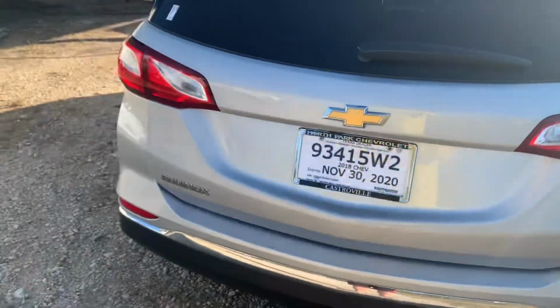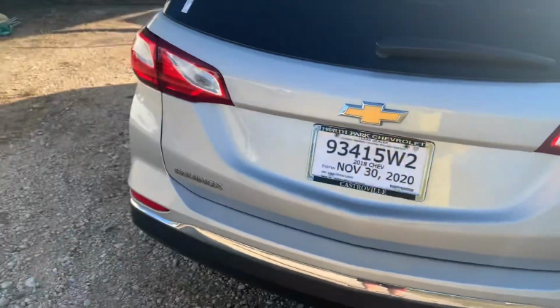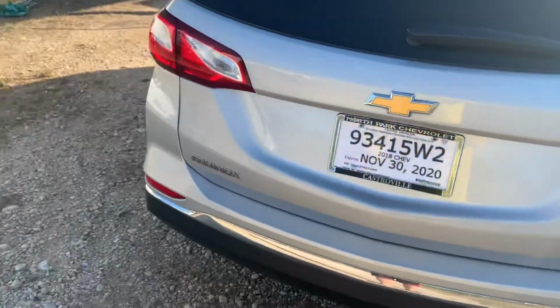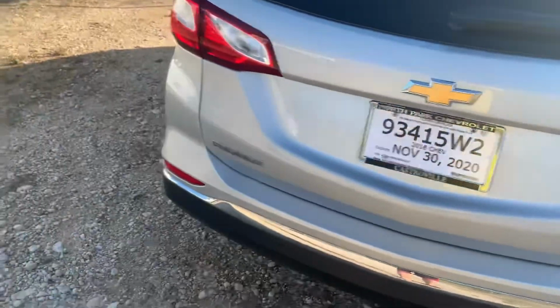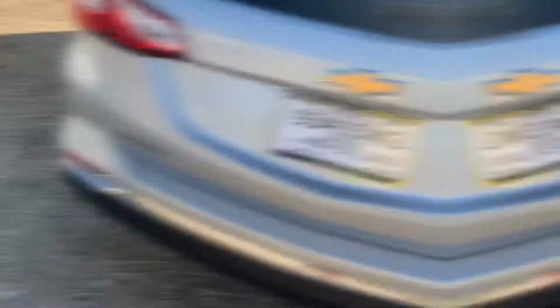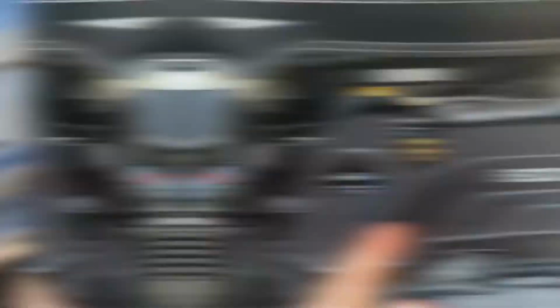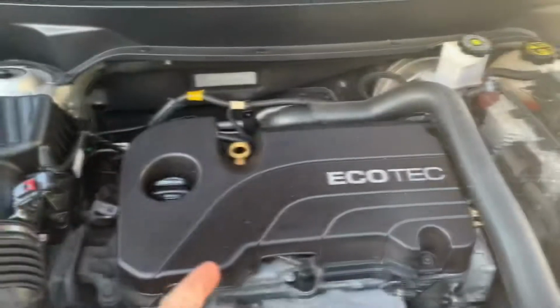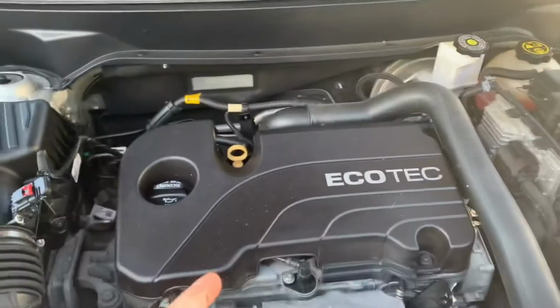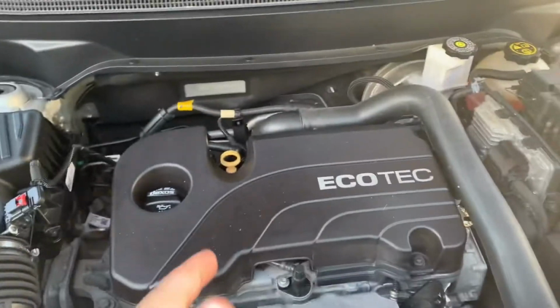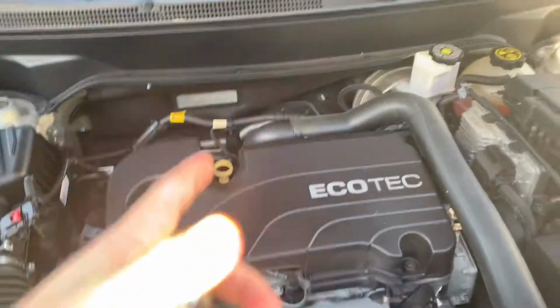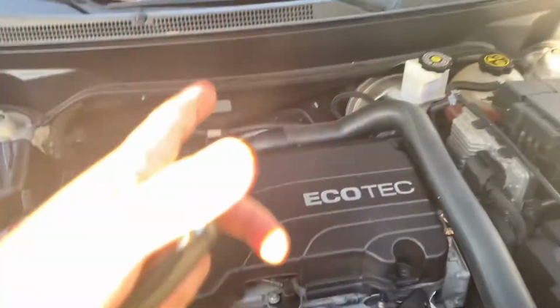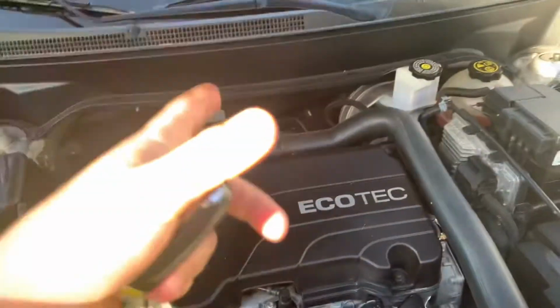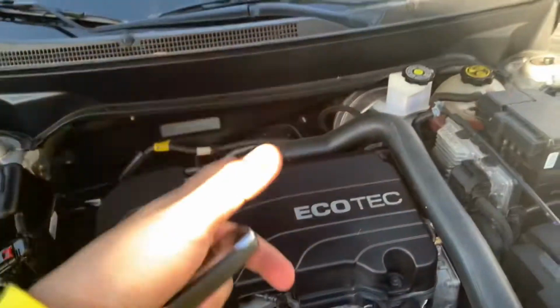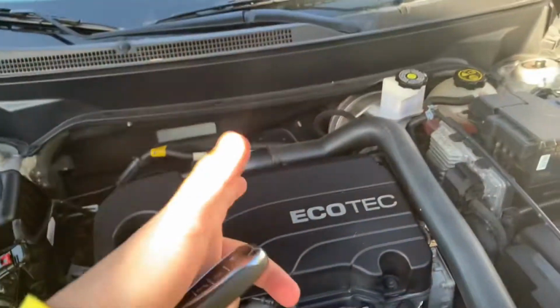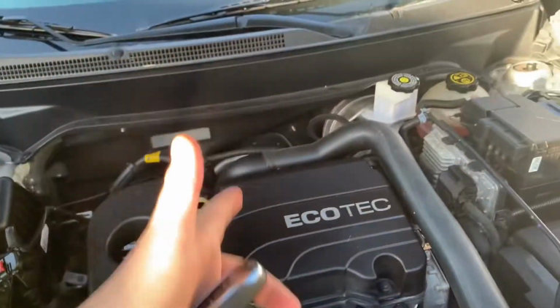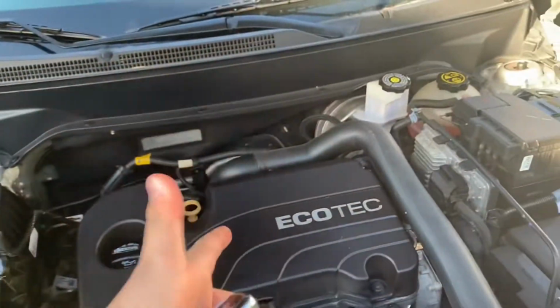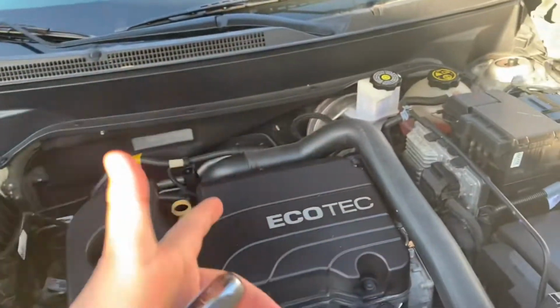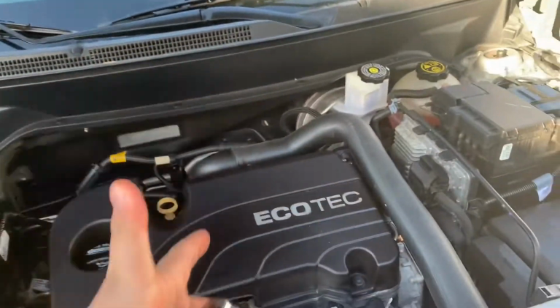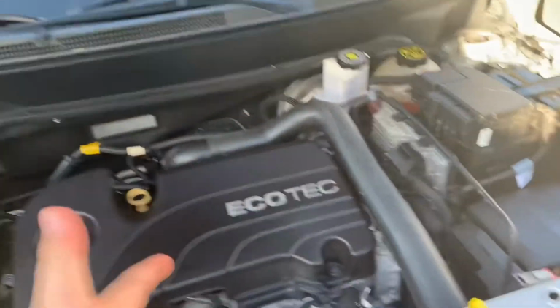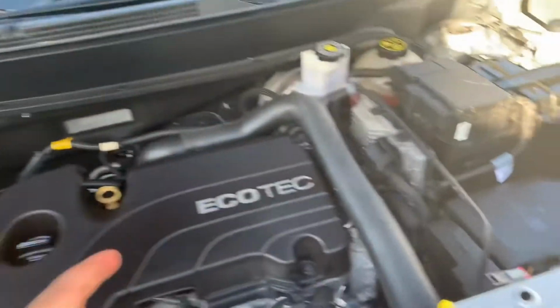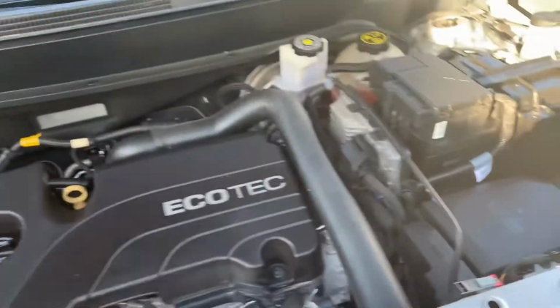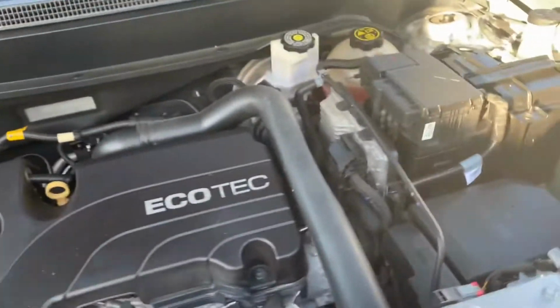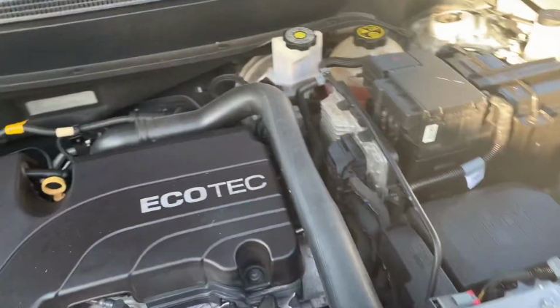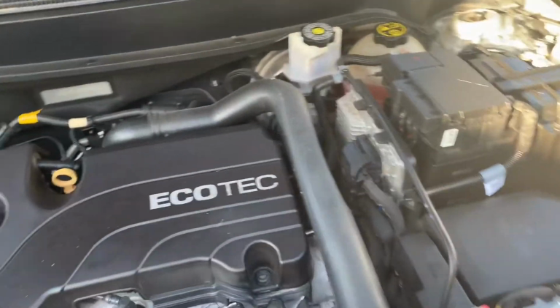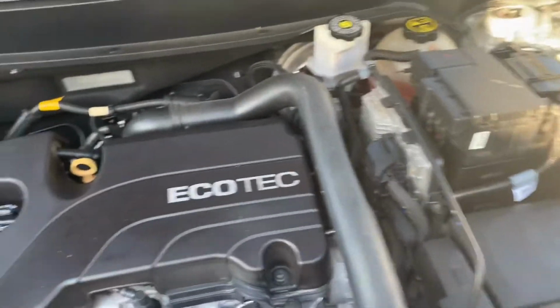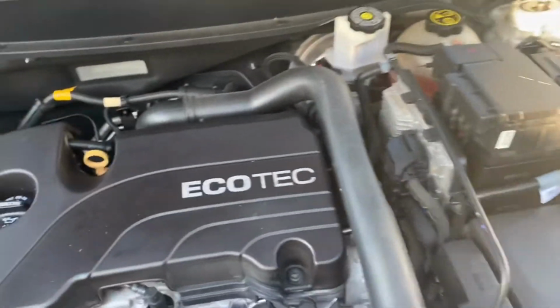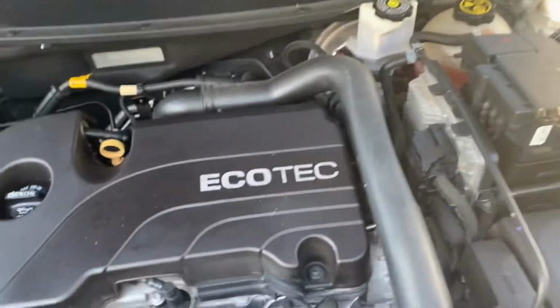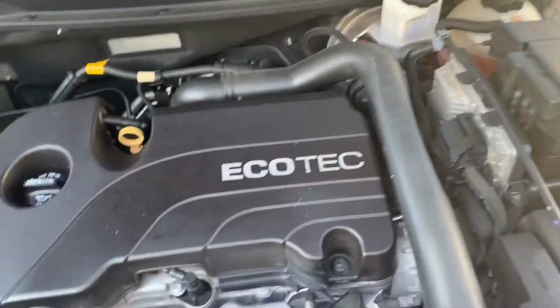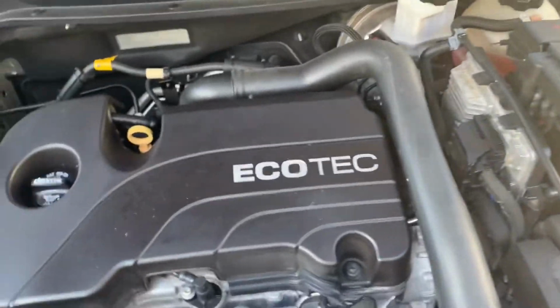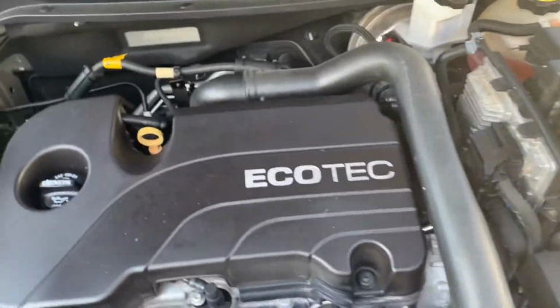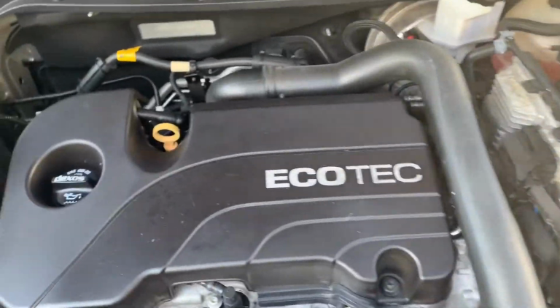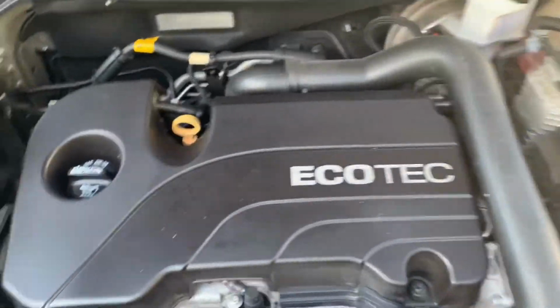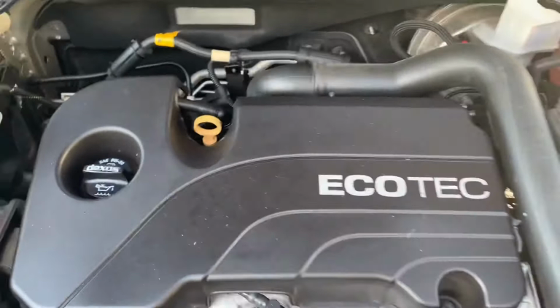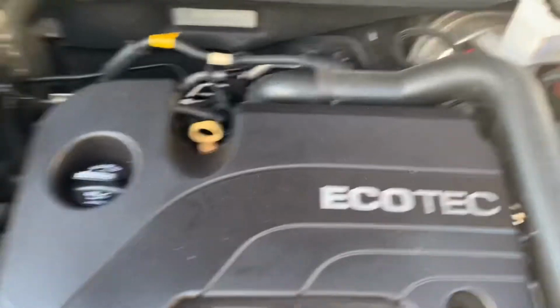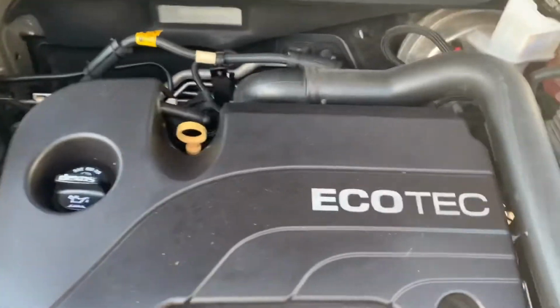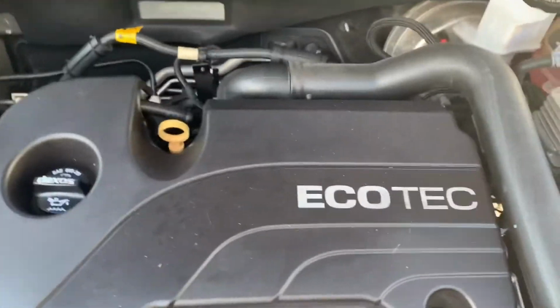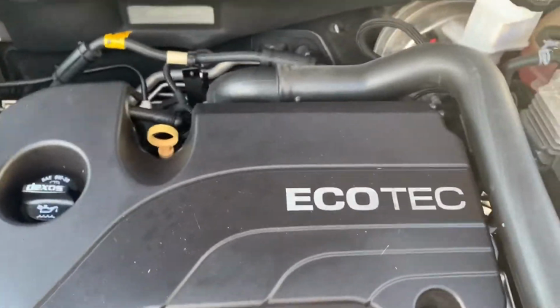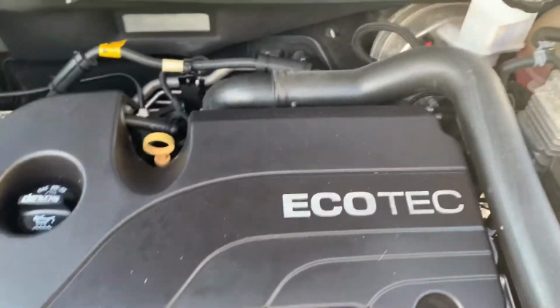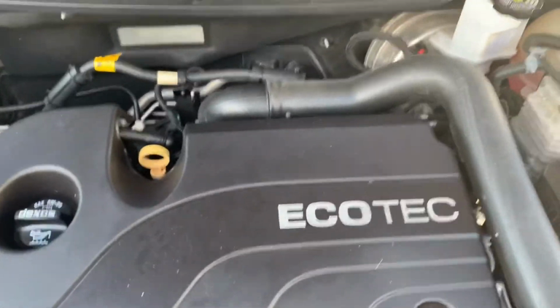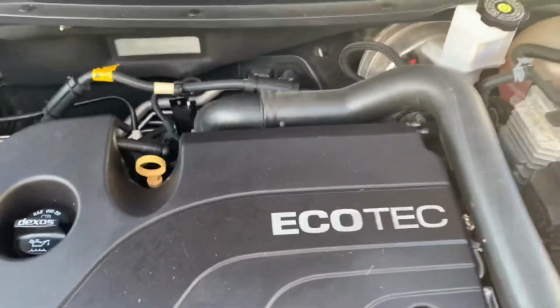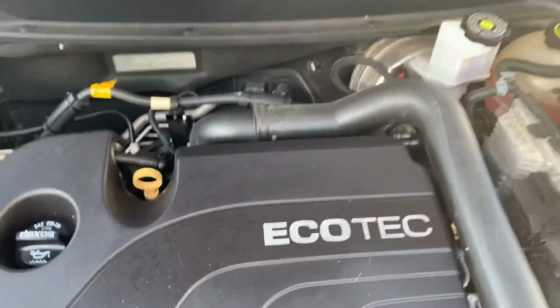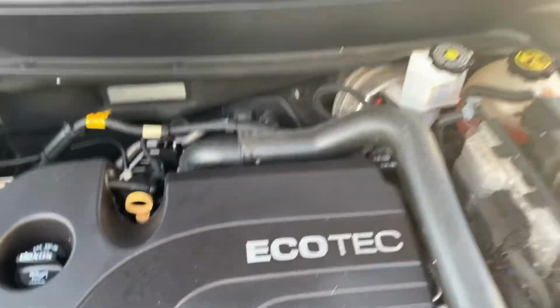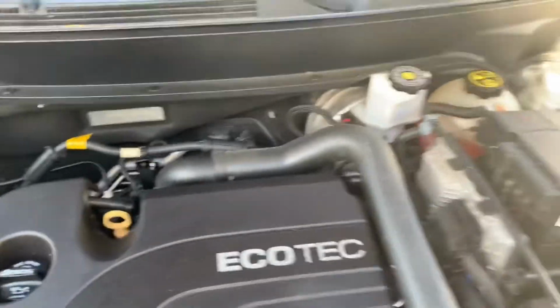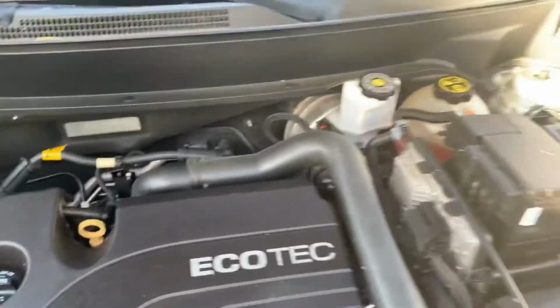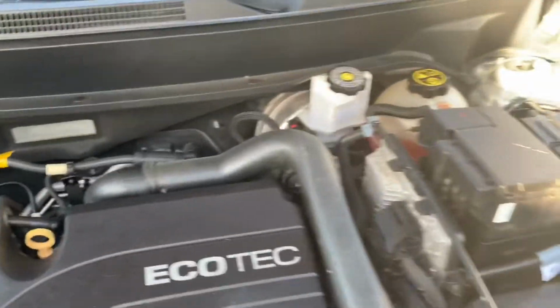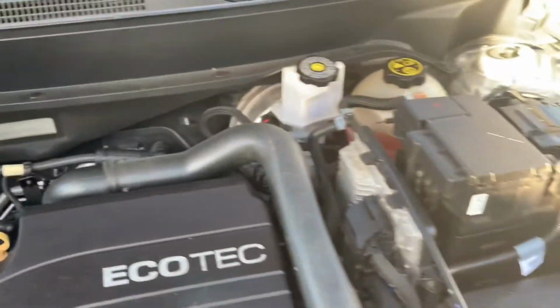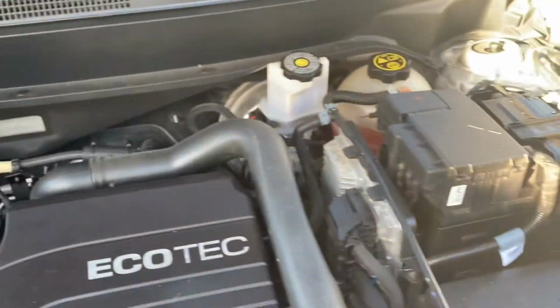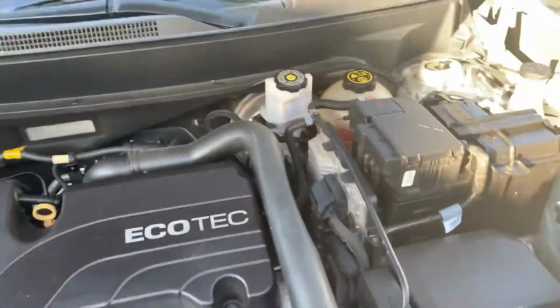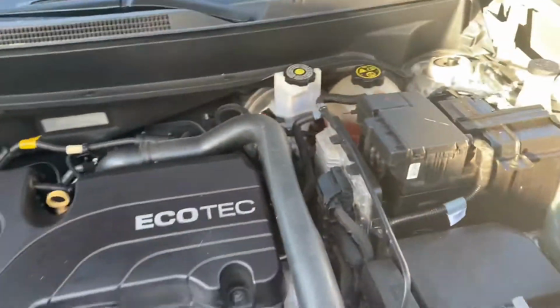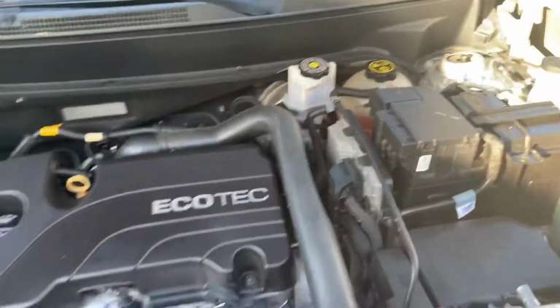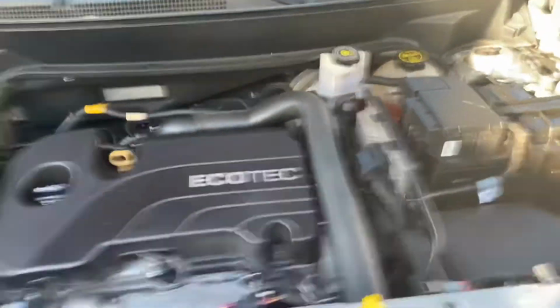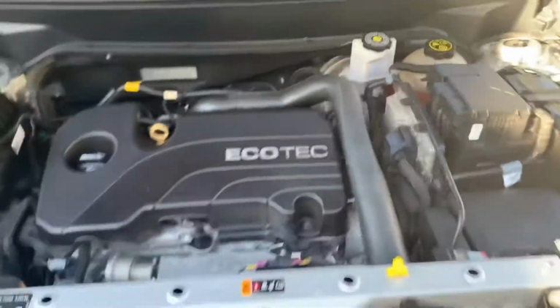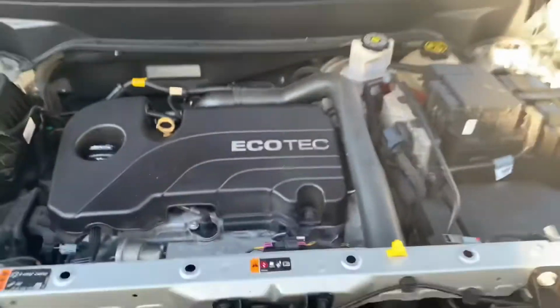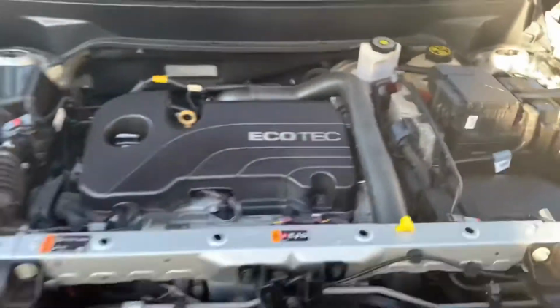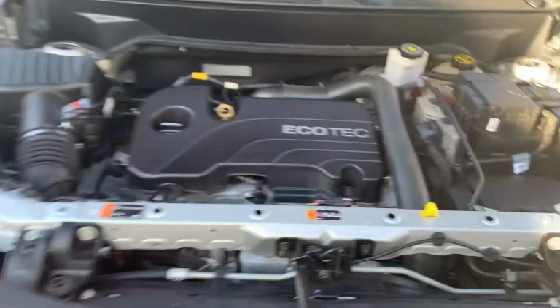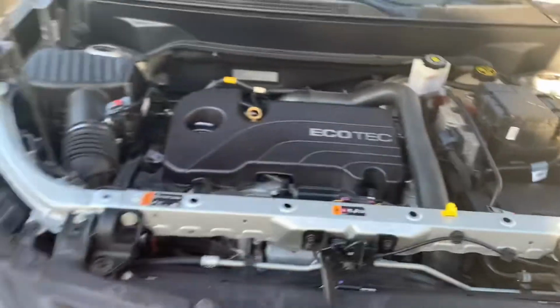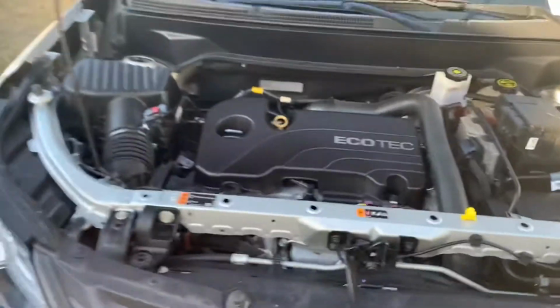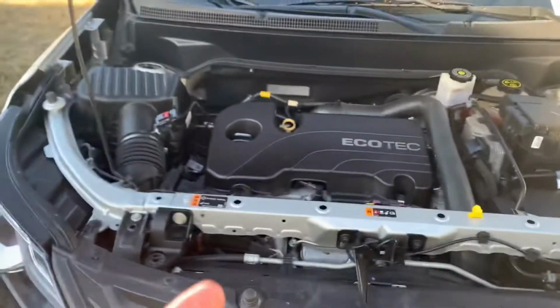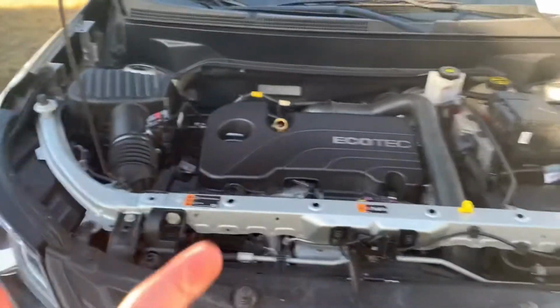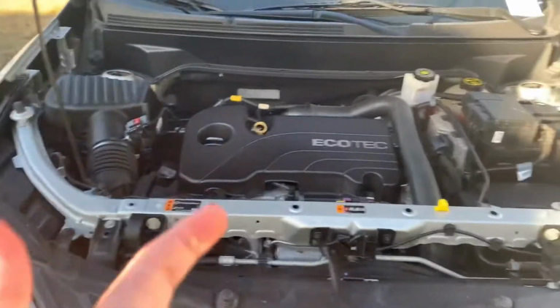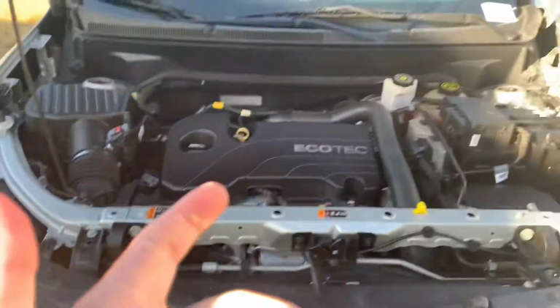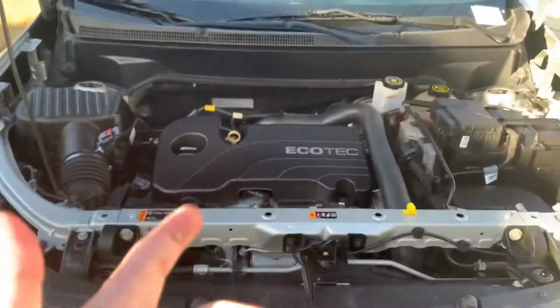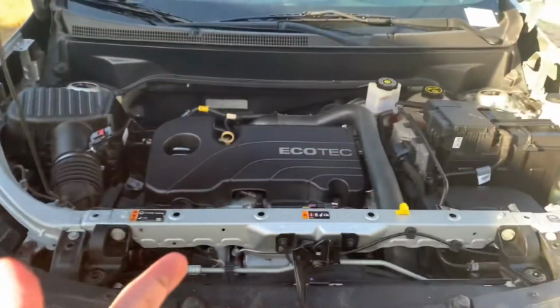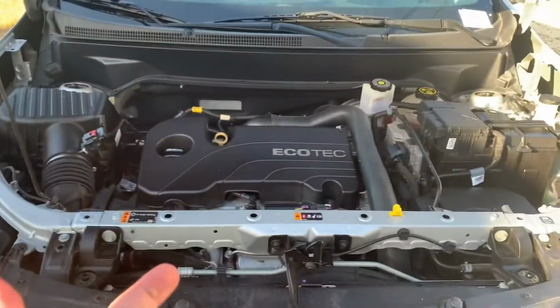Carrying this car is a 1.5-liter turbo inline four-cylinder engine, in case anybody cares.